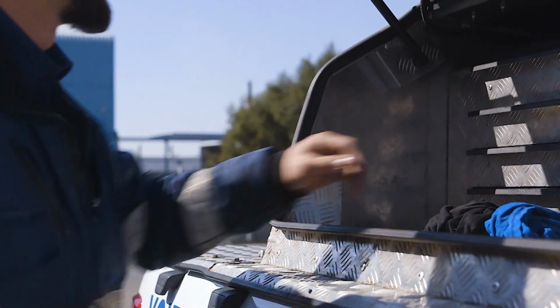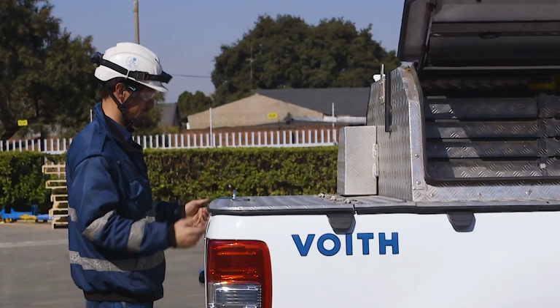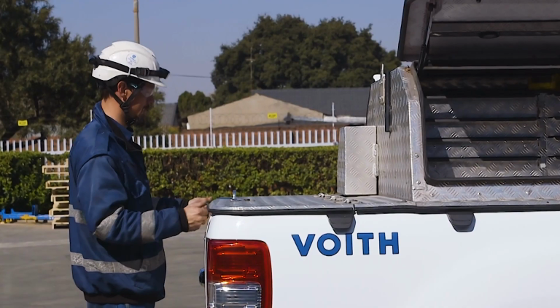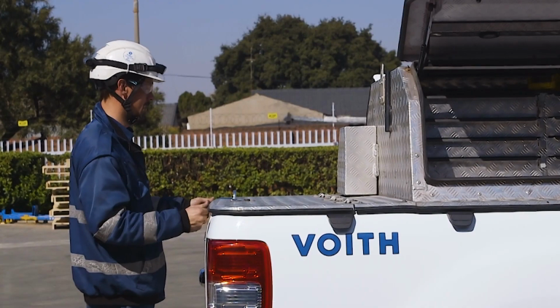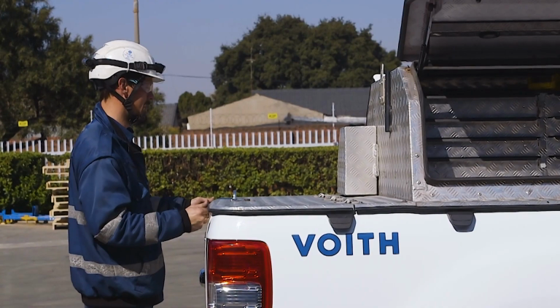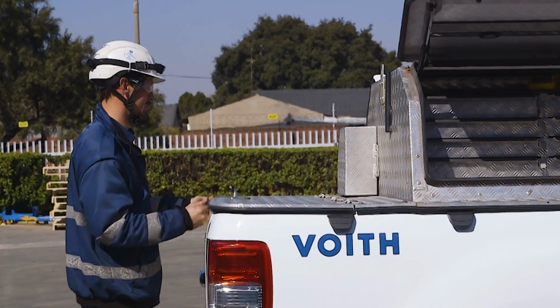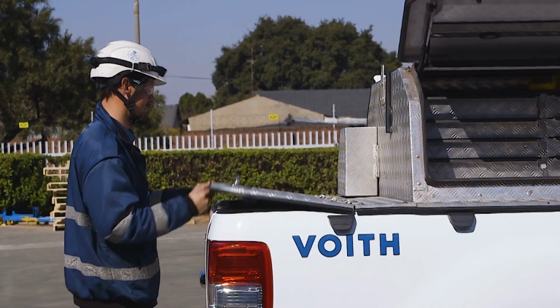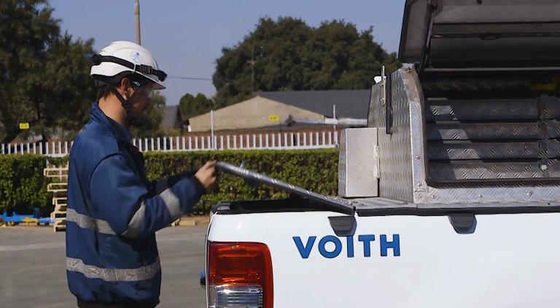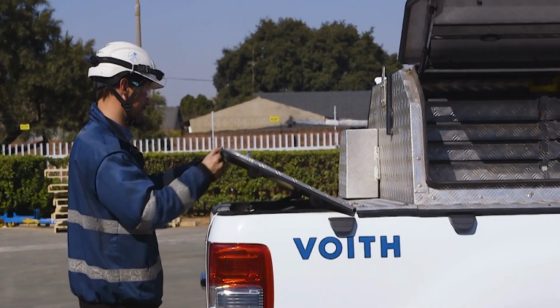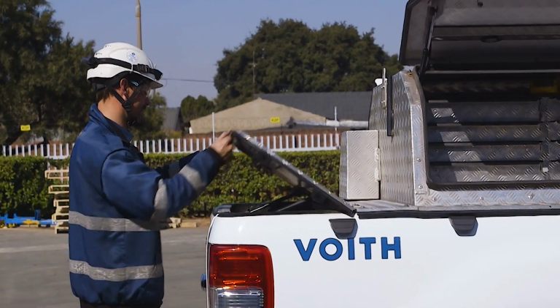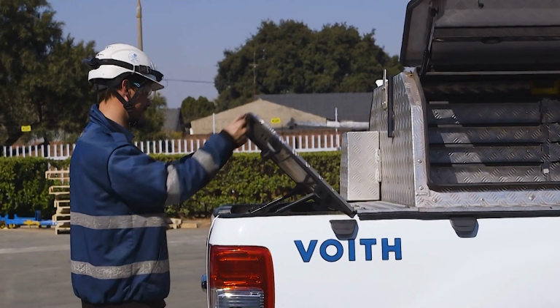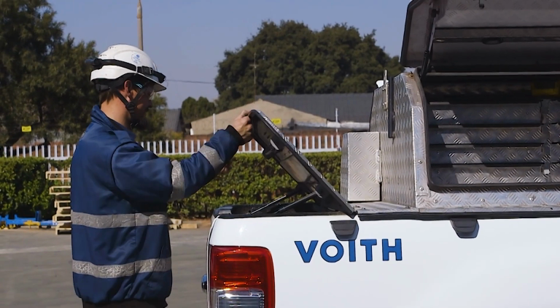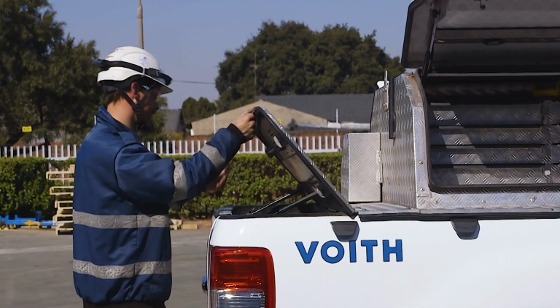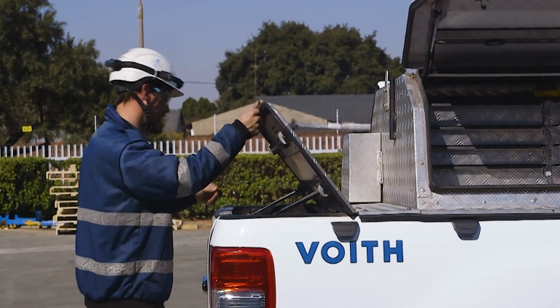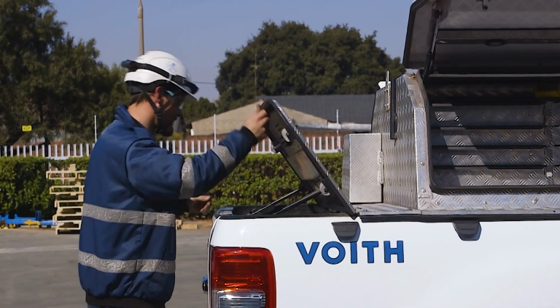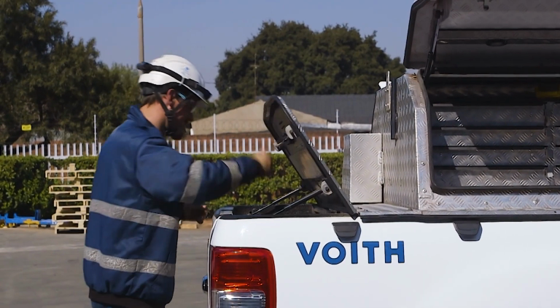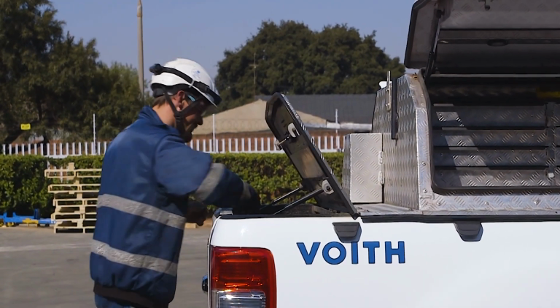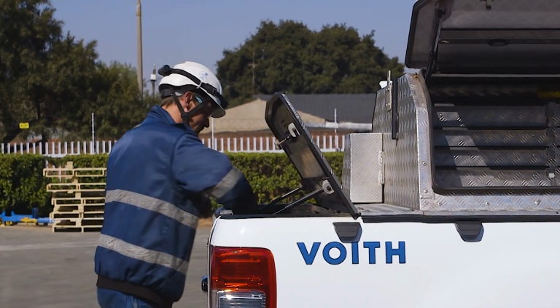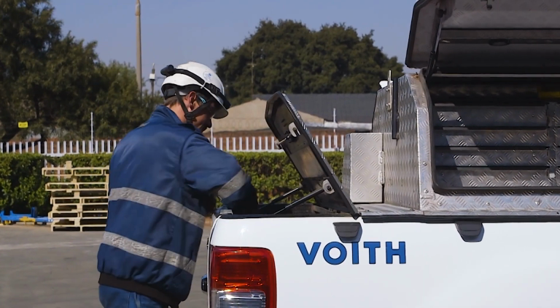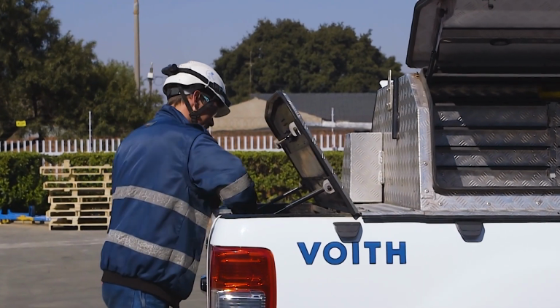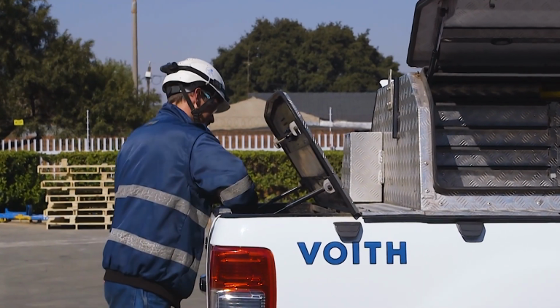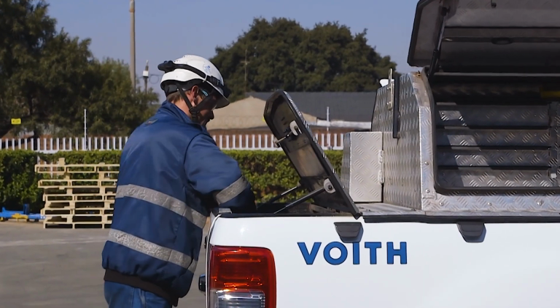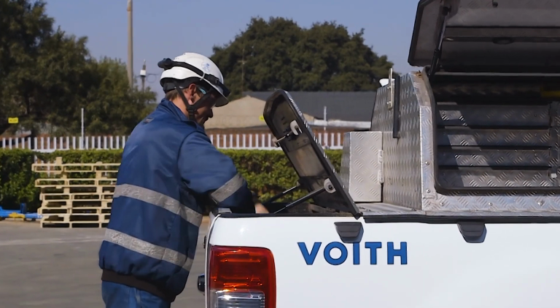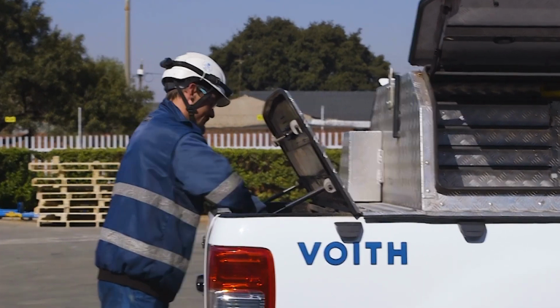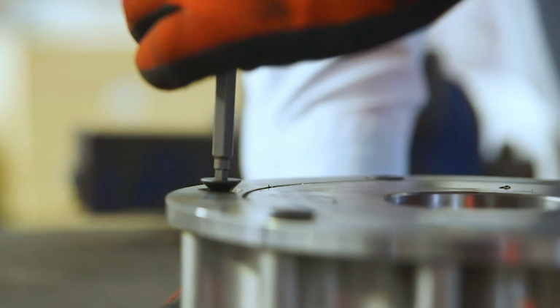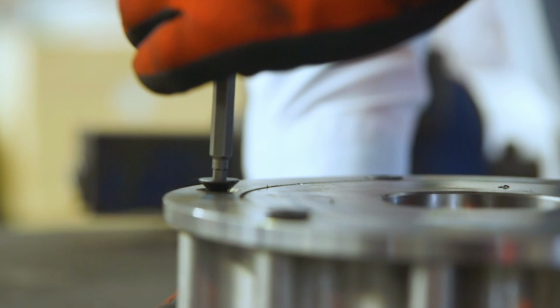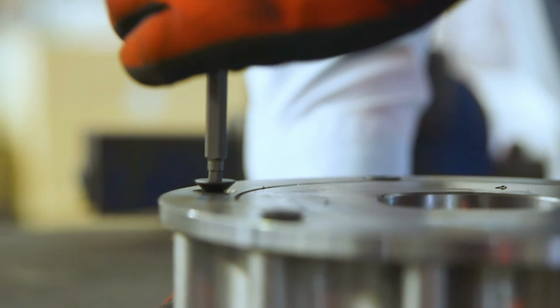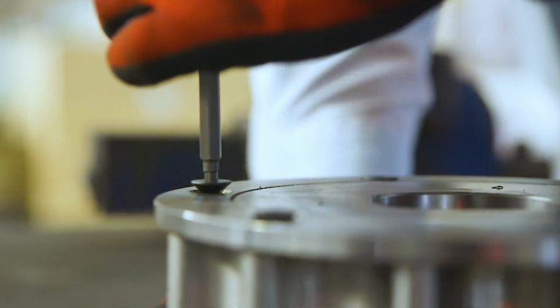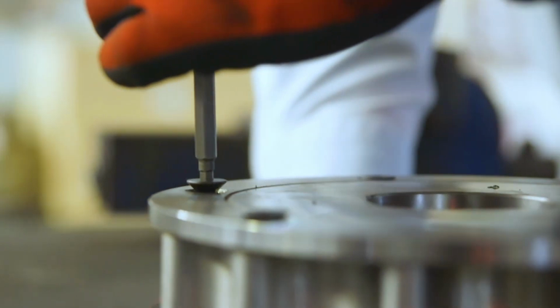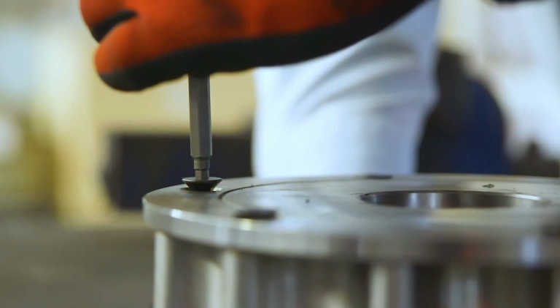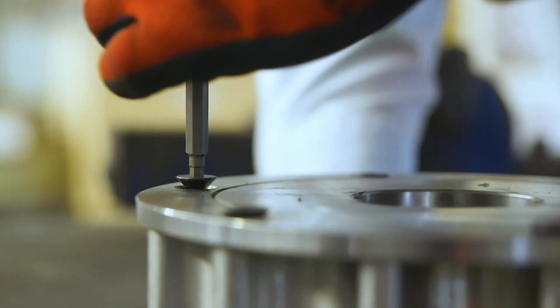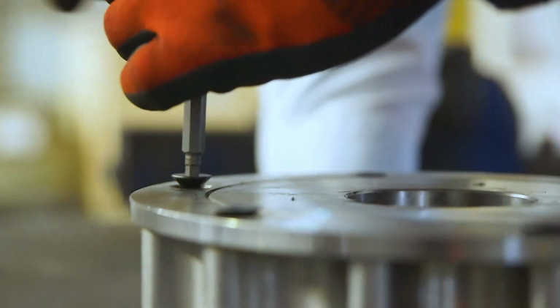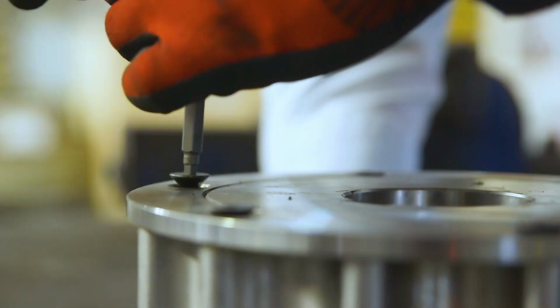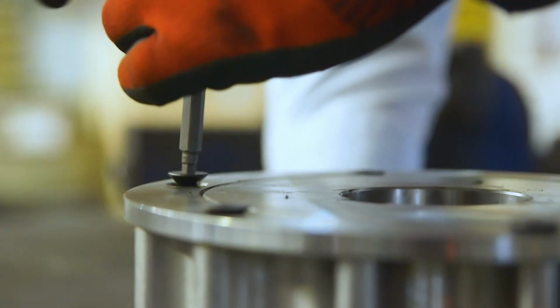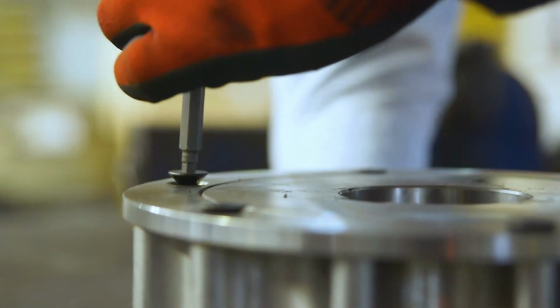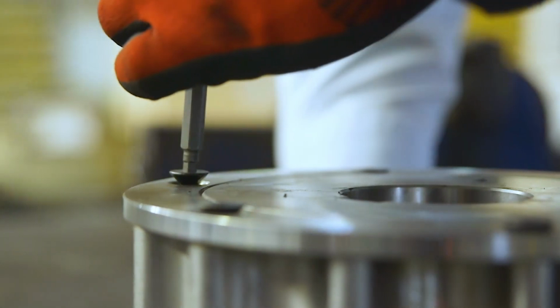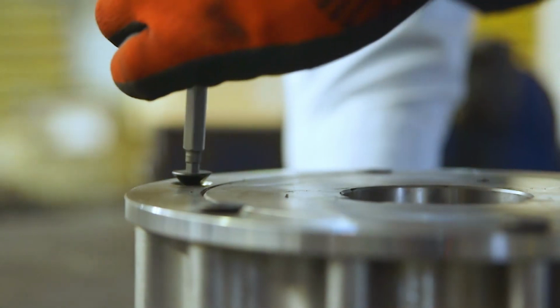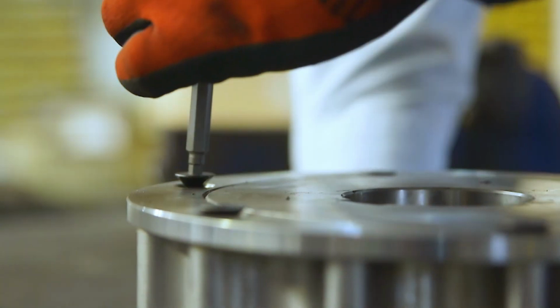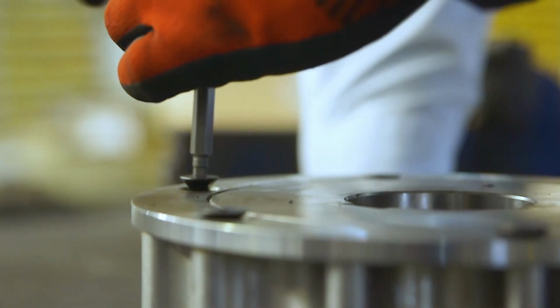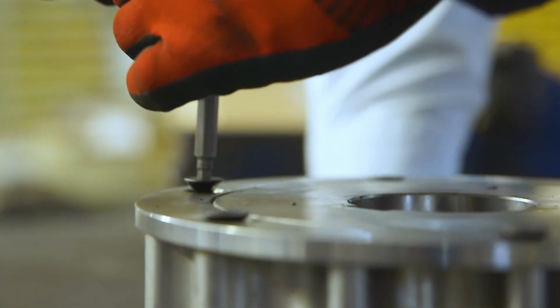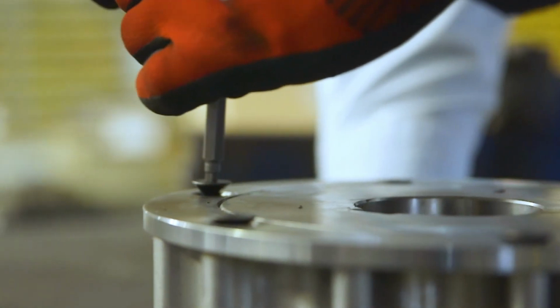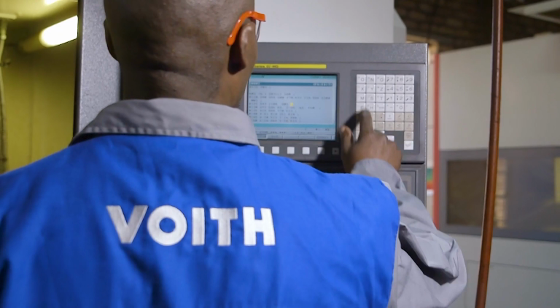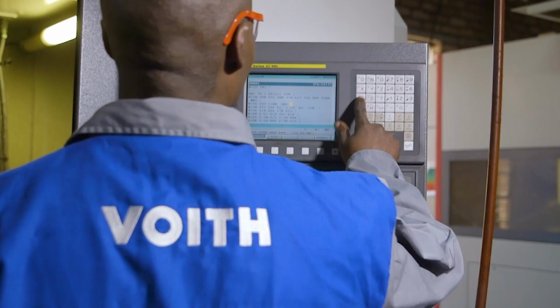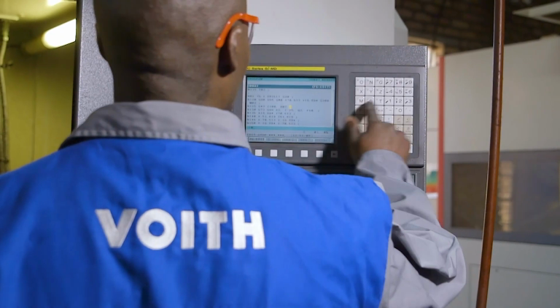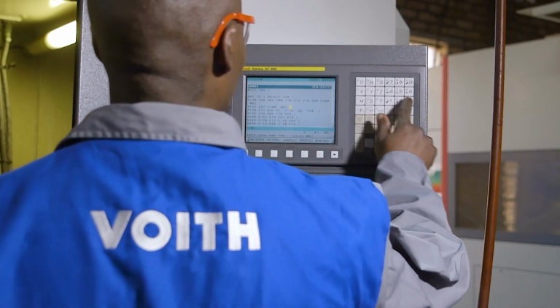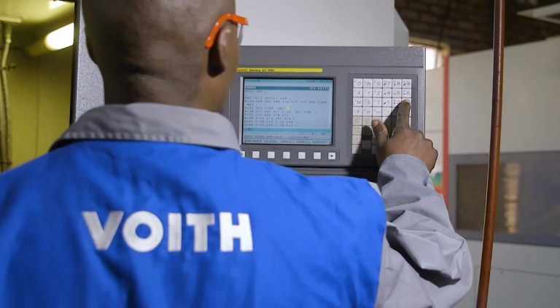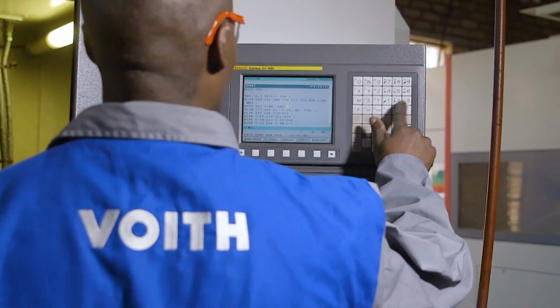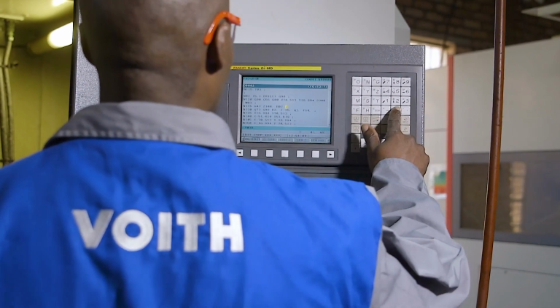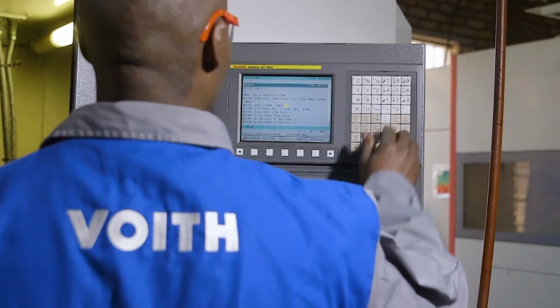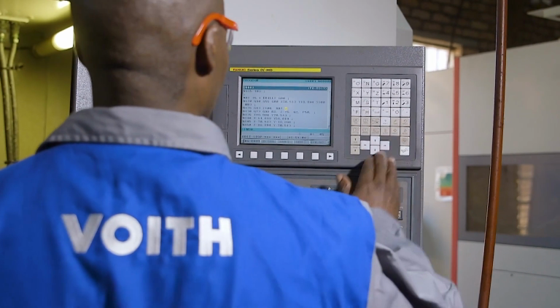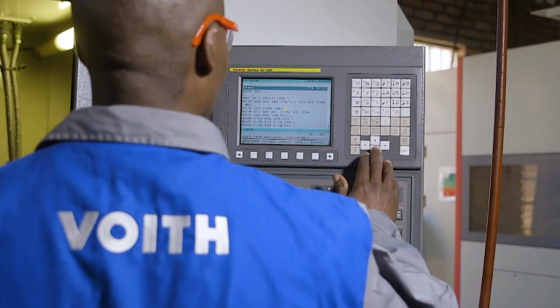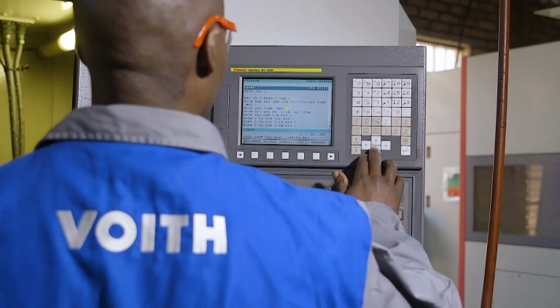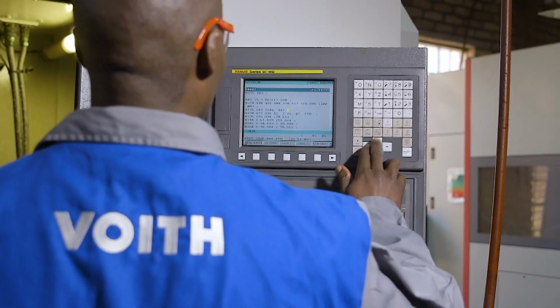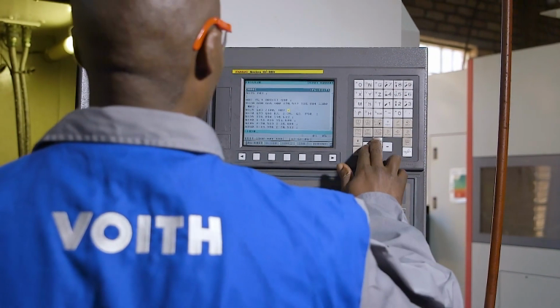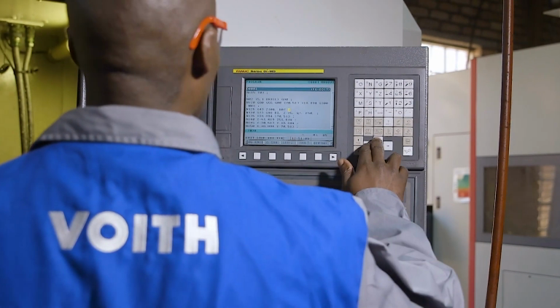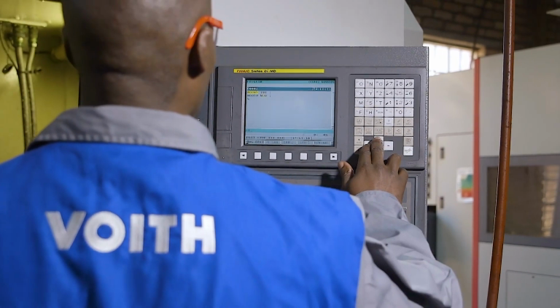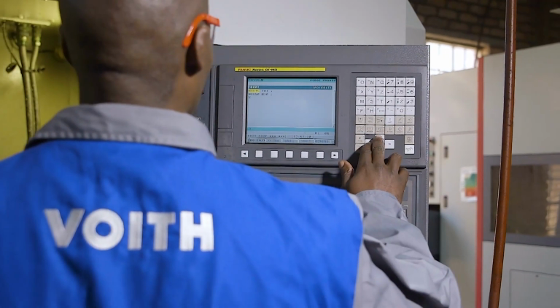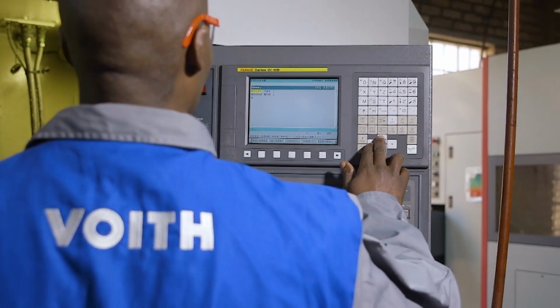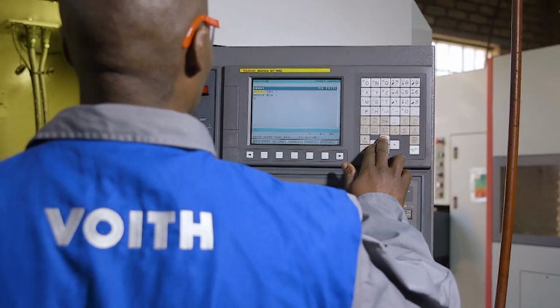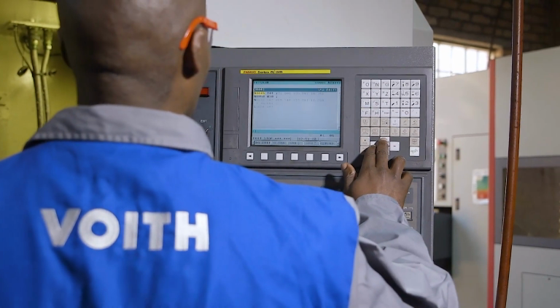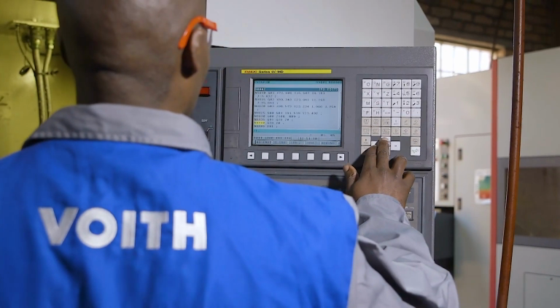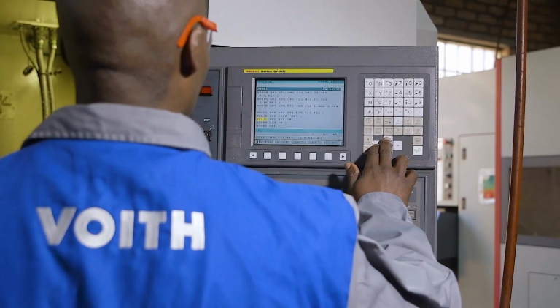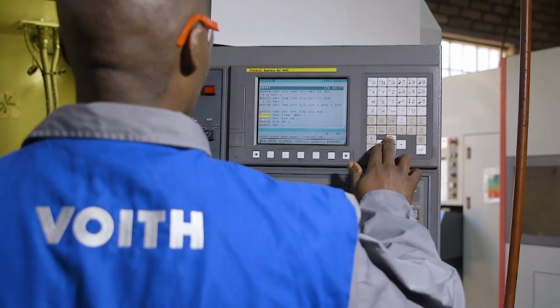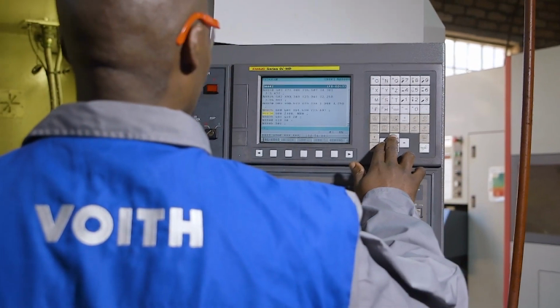Experience Voith service and reliability at your plant today. For all your highly flexible coupling requirements, turn to the industry leader.